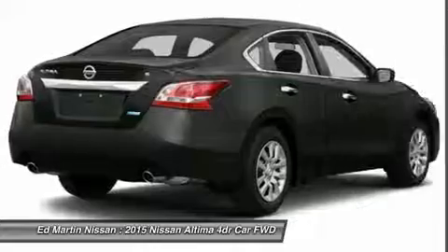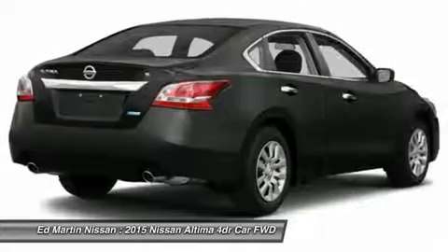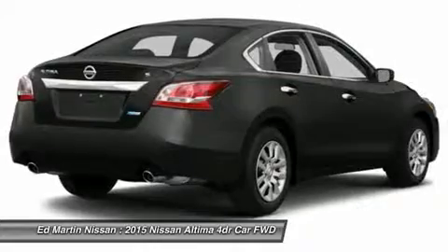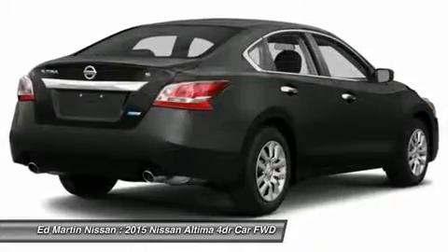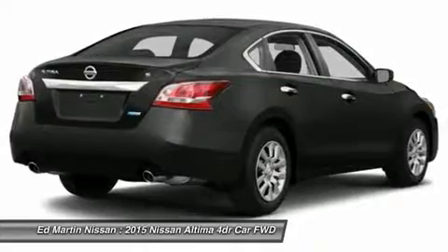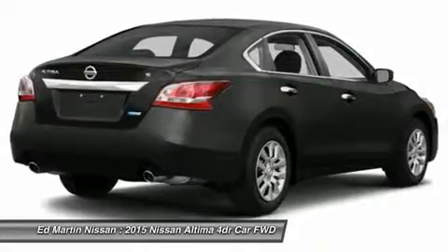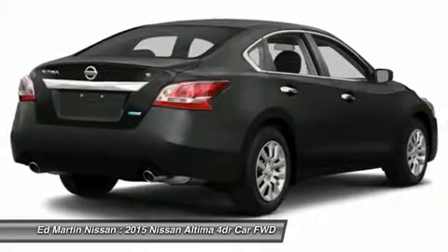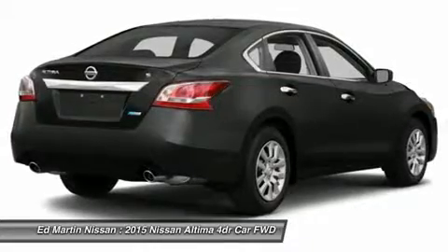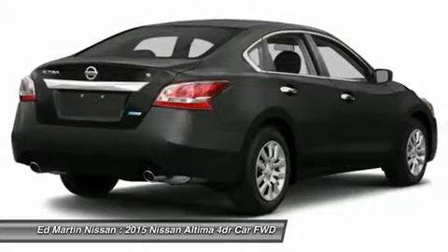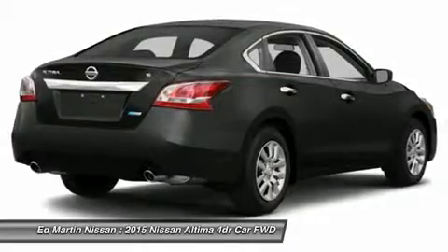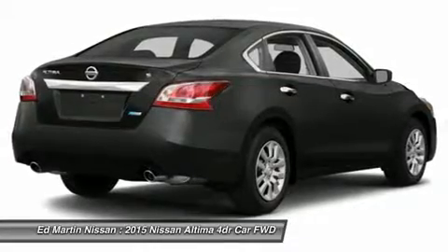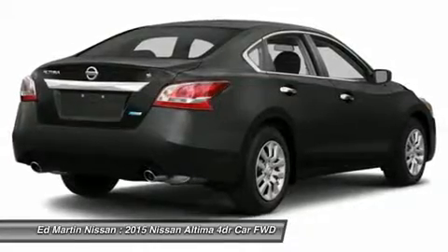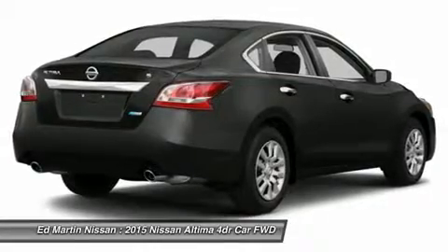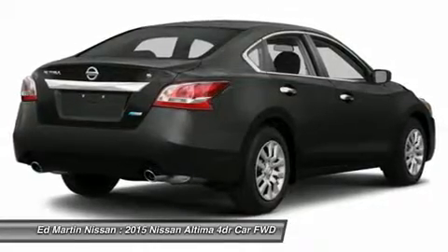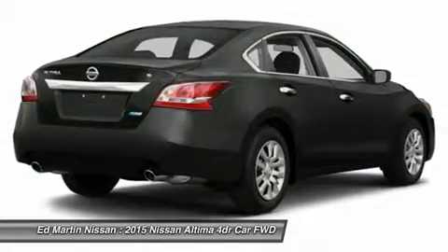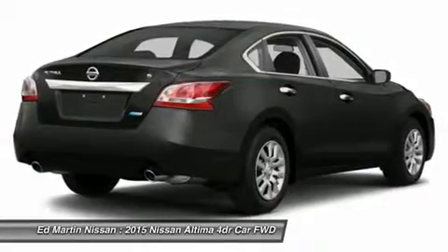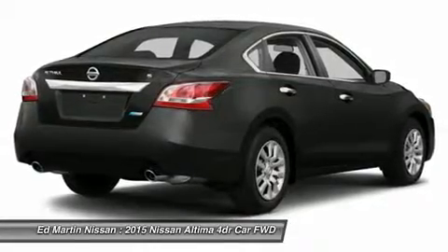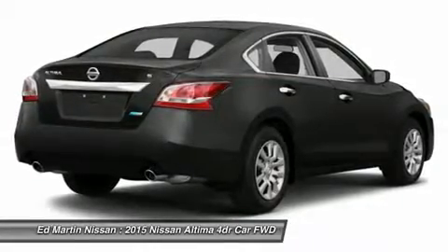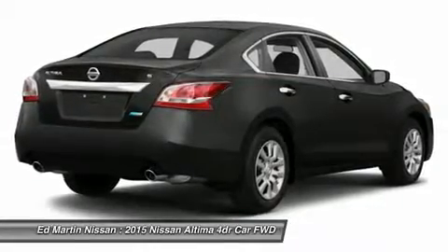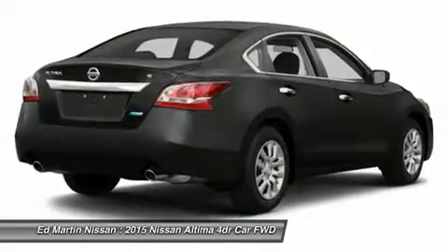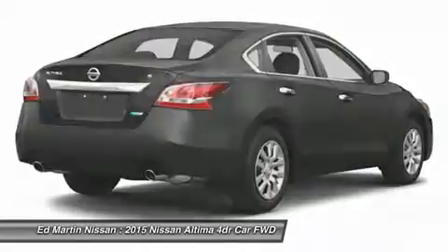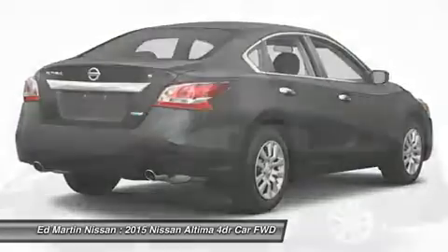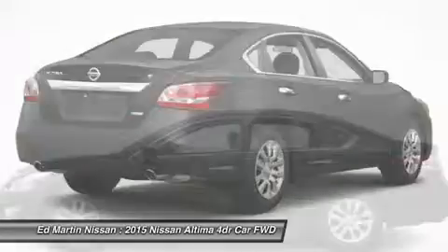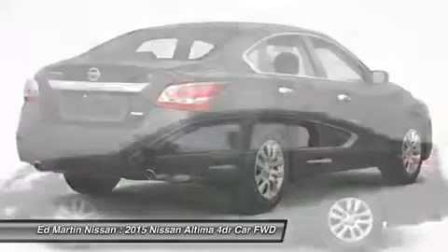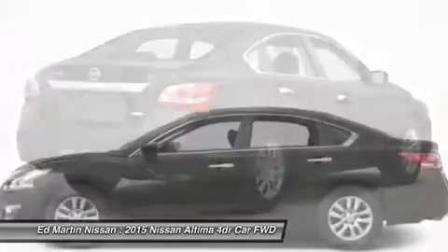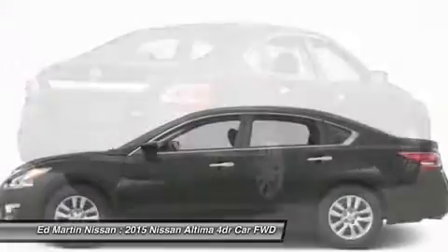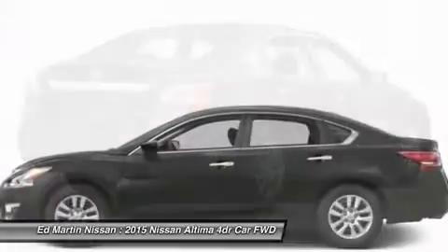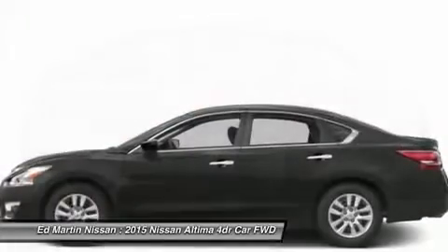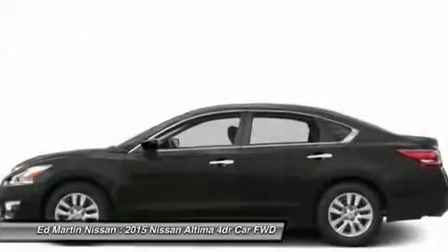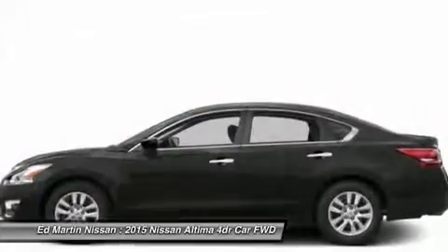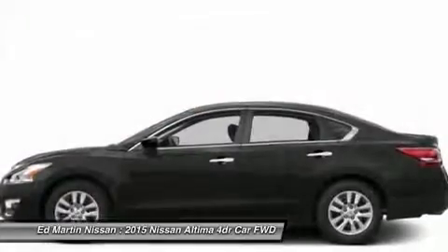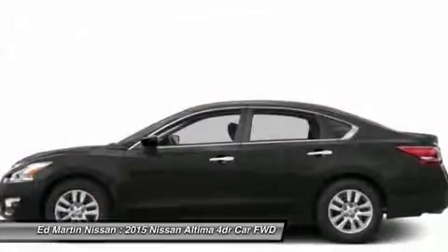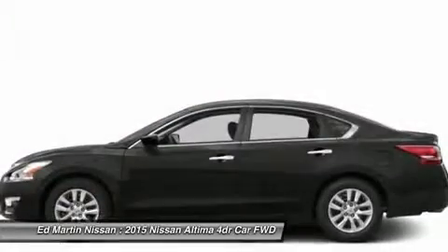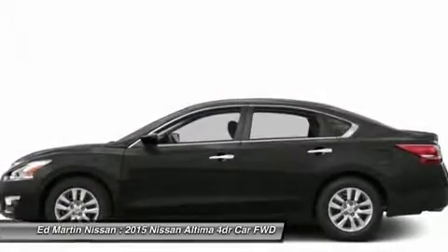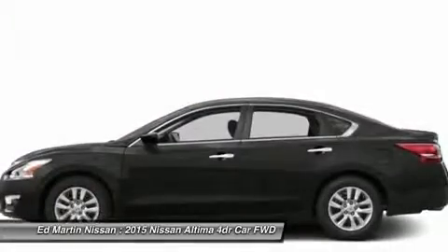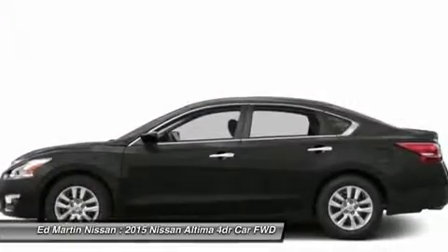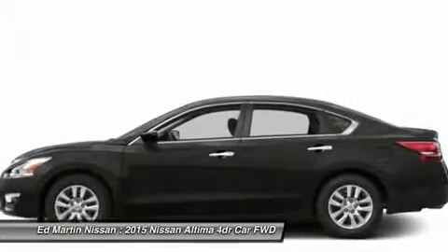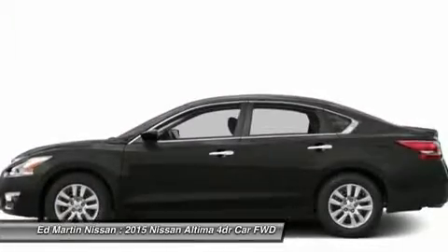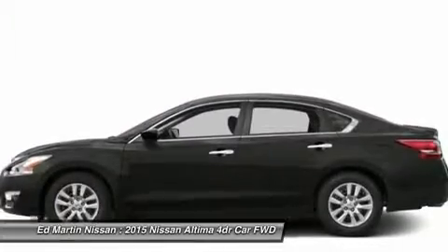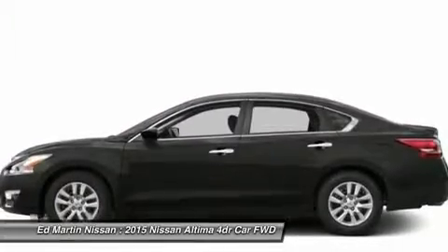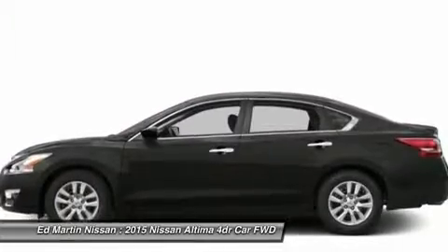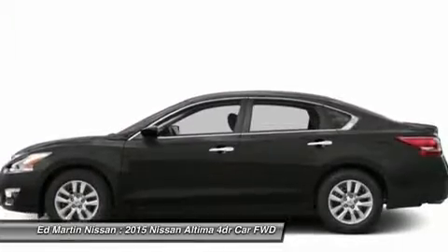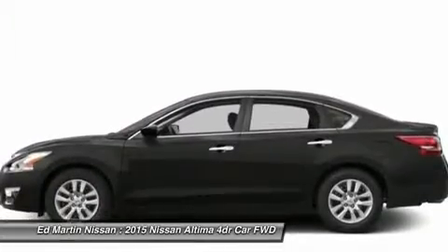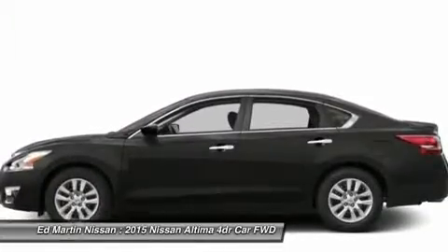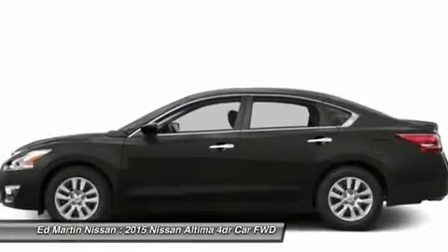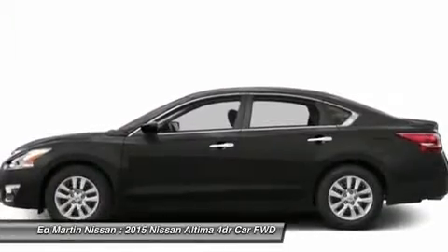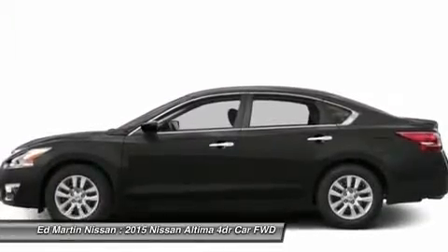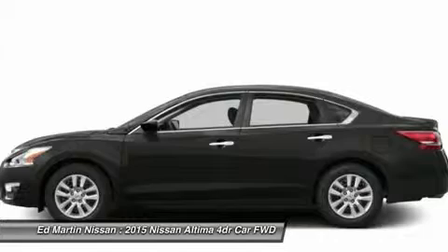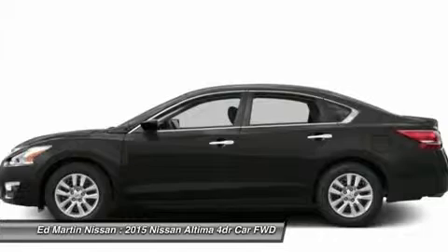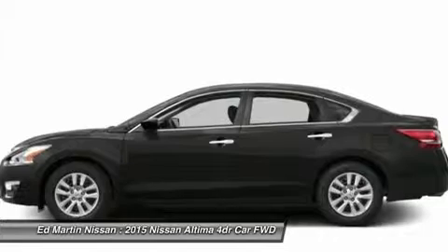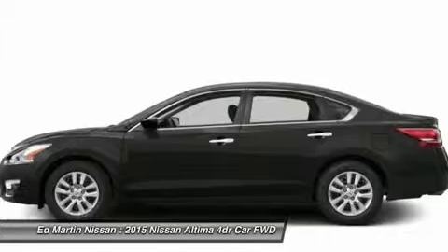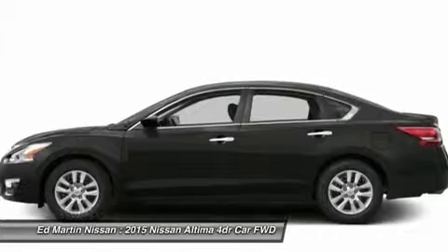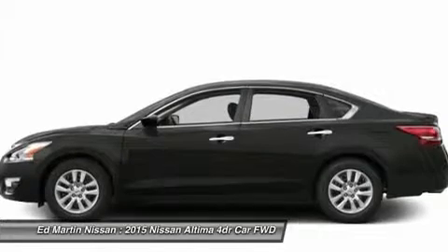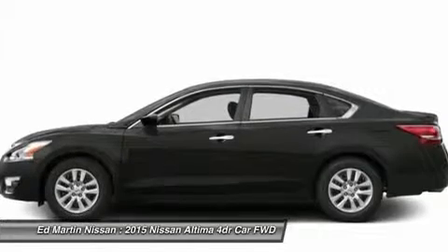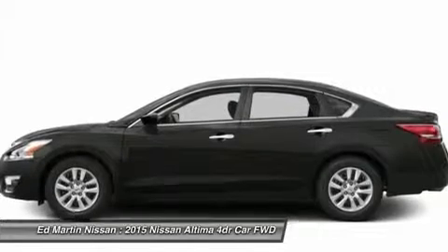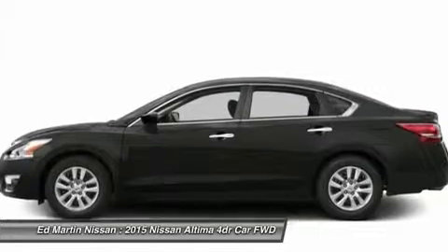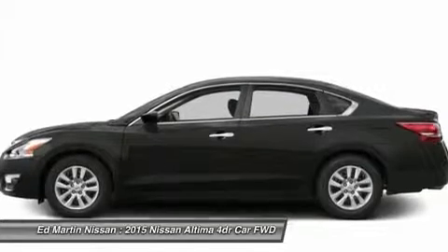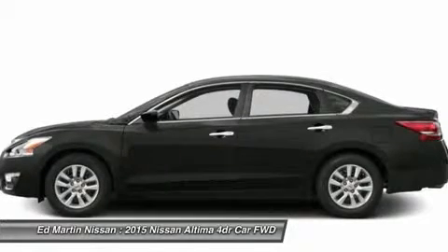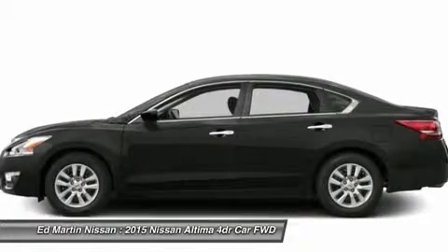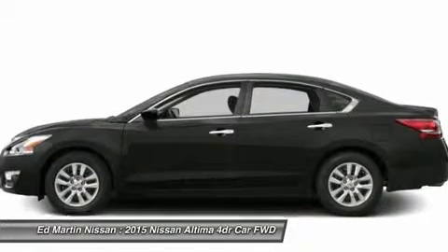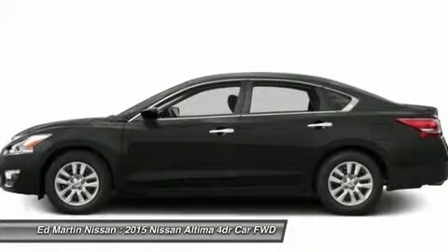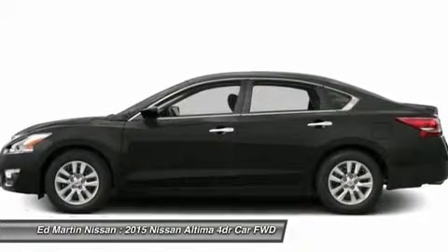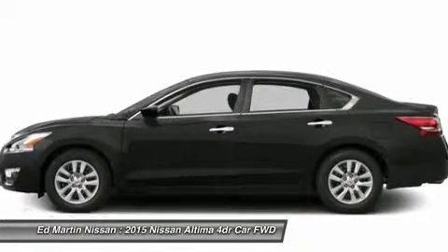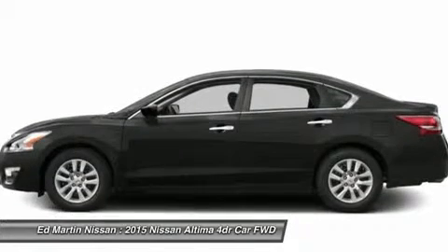Air conditioning, power steering, adjustable steering wheel, driver airbag, keyless entry, cruise control.